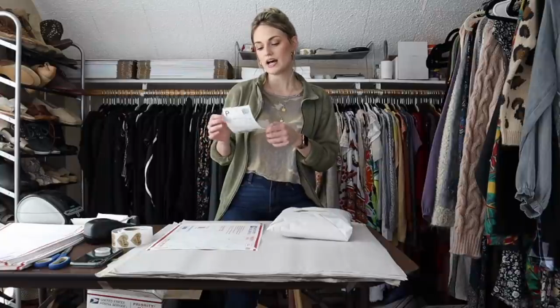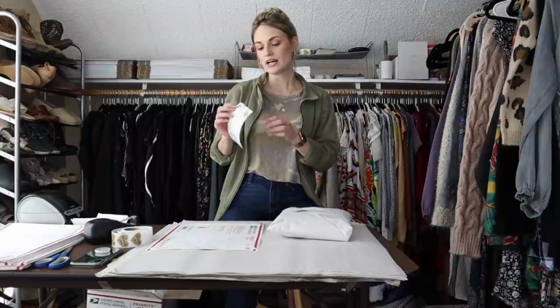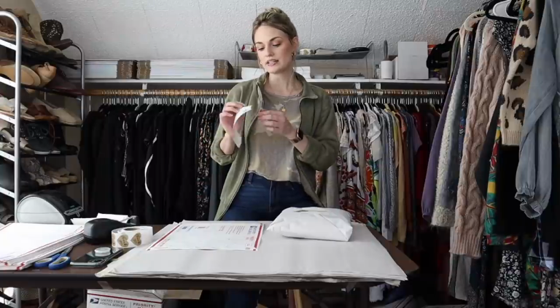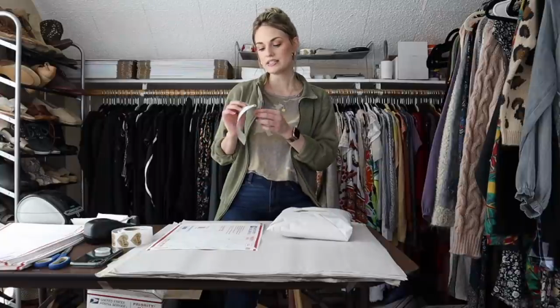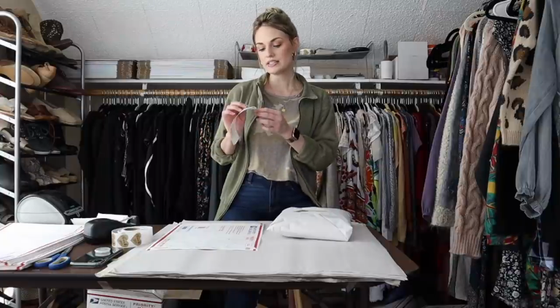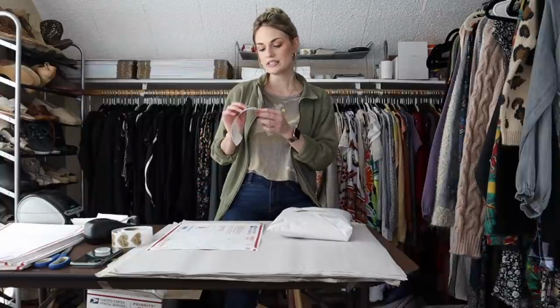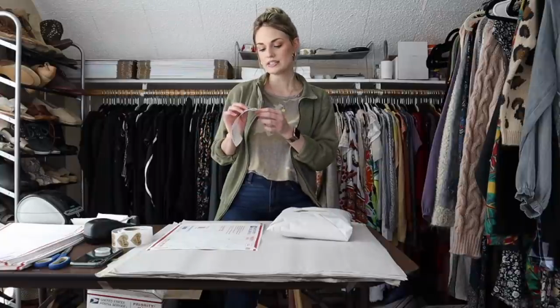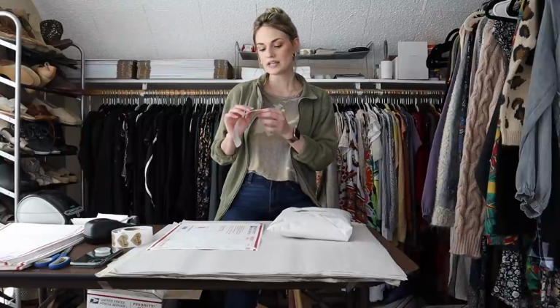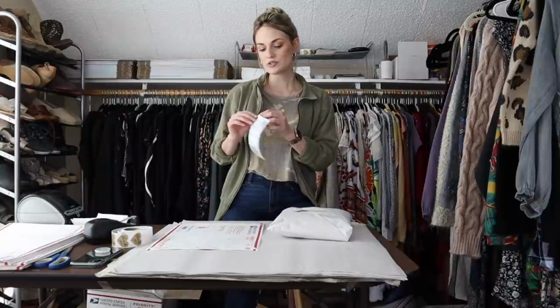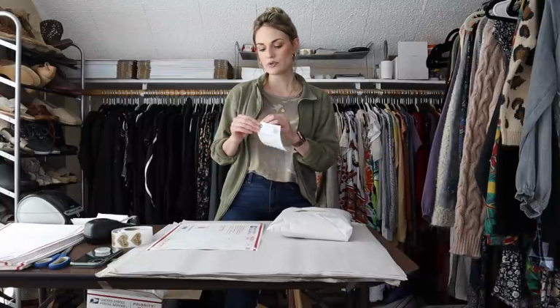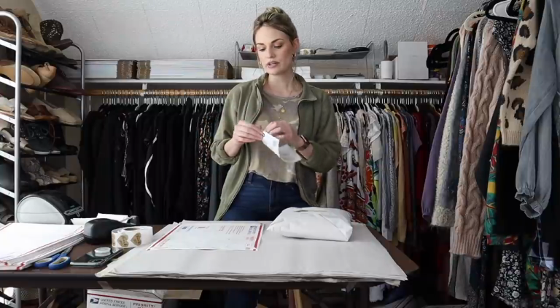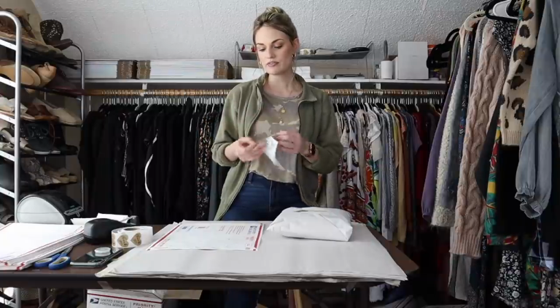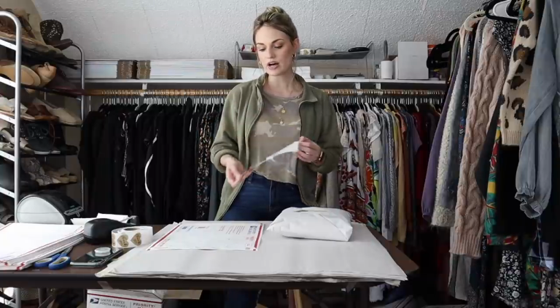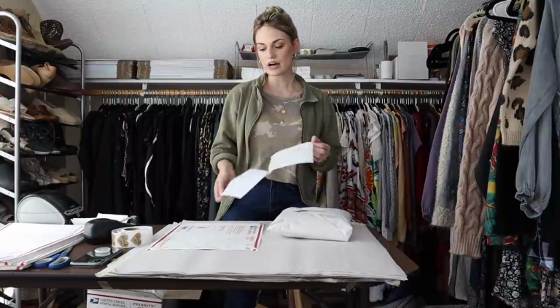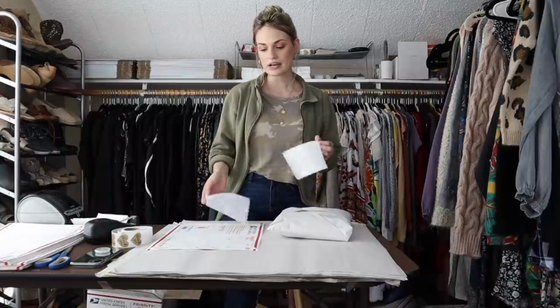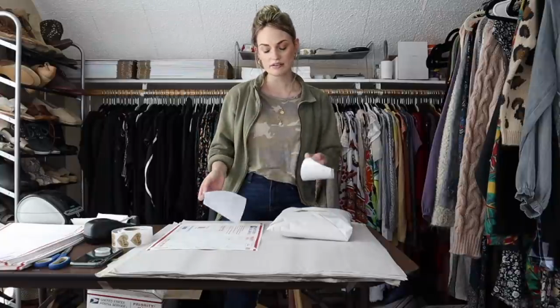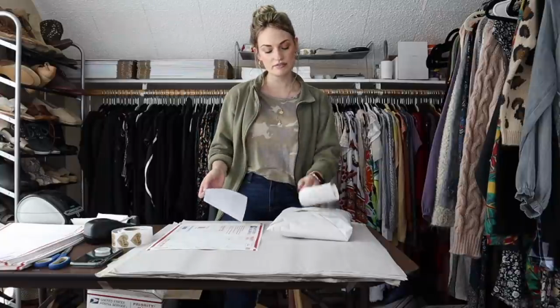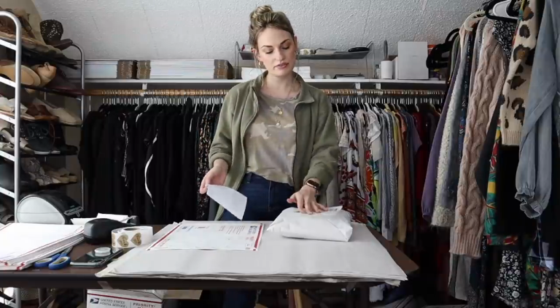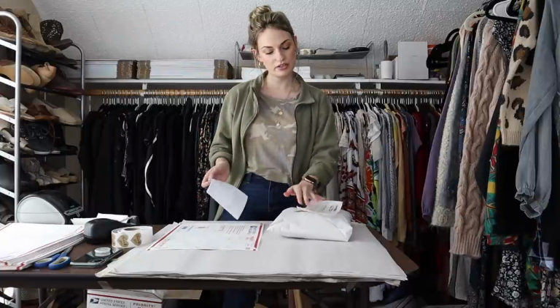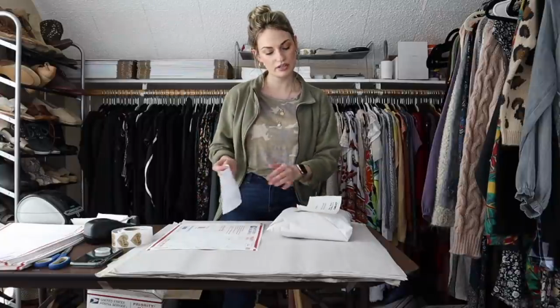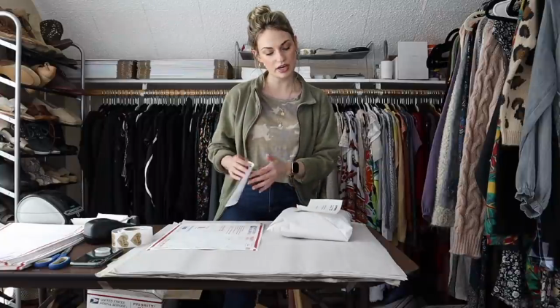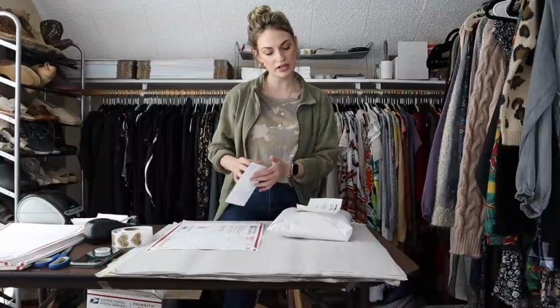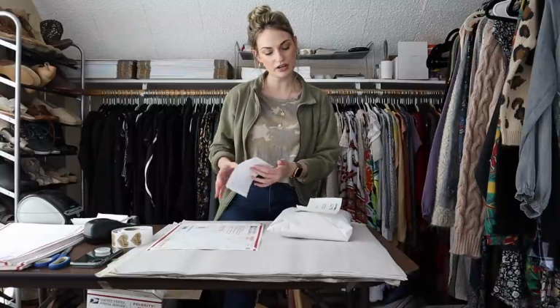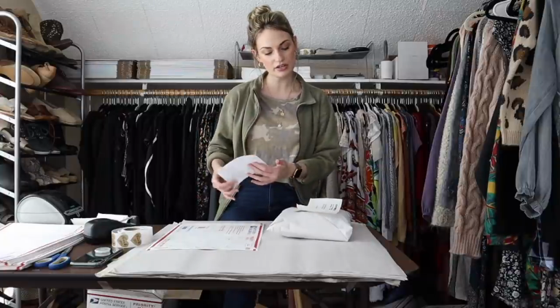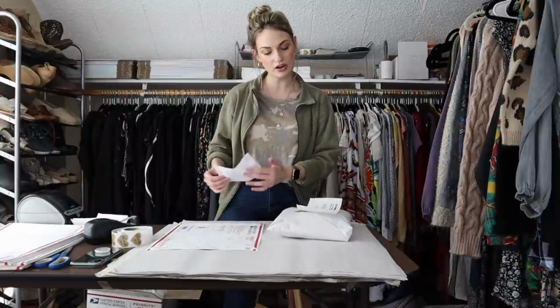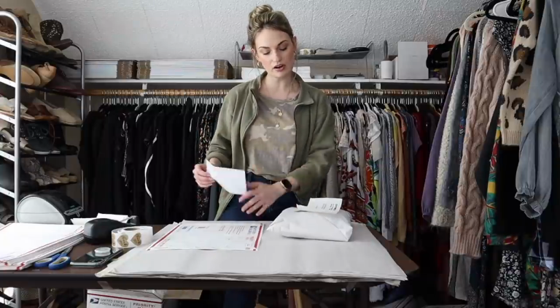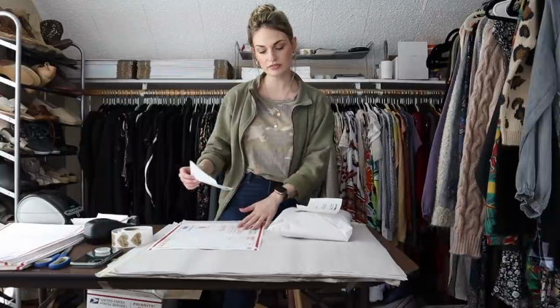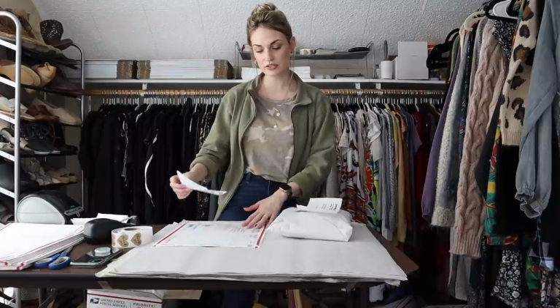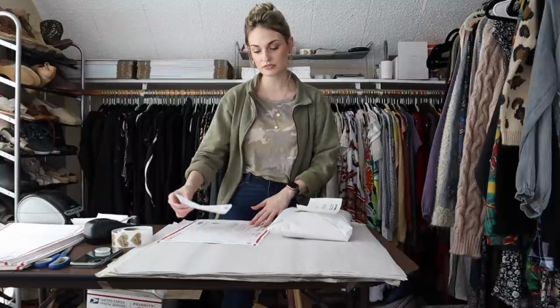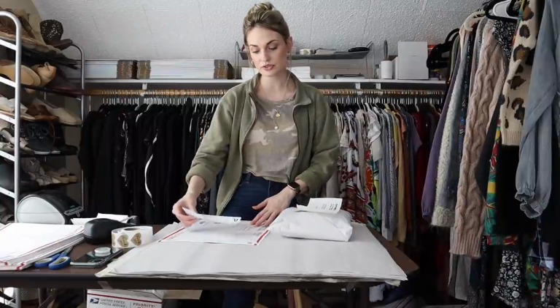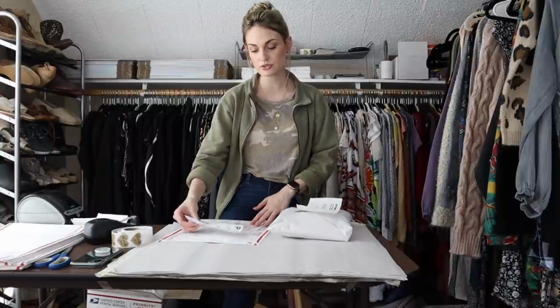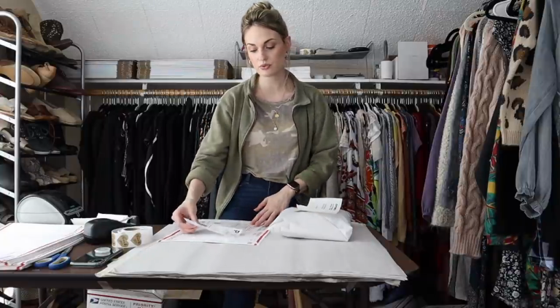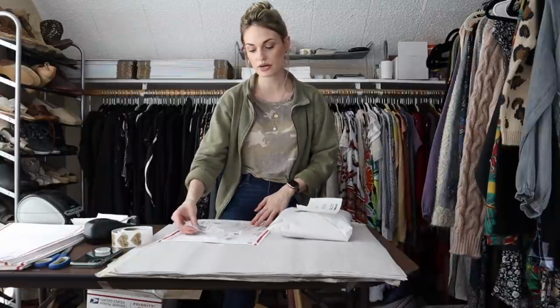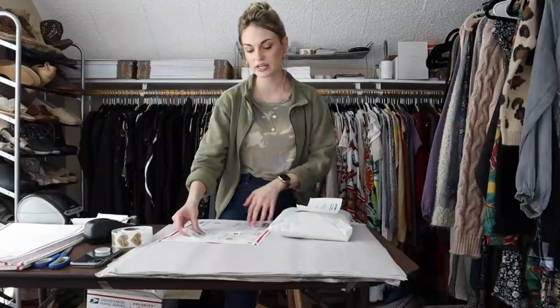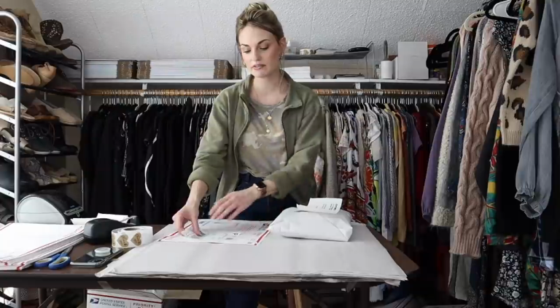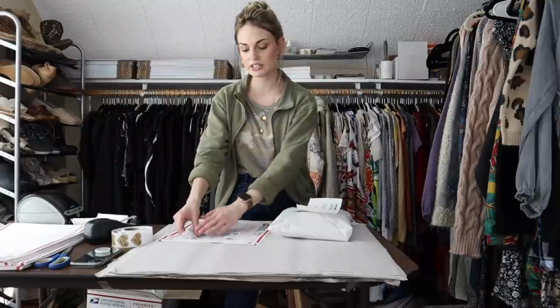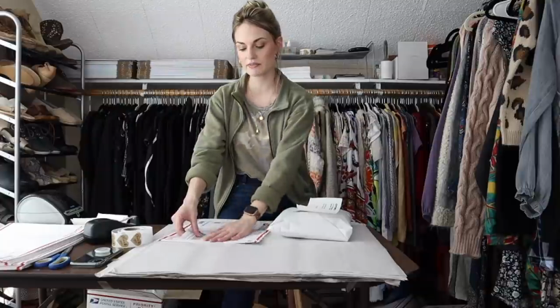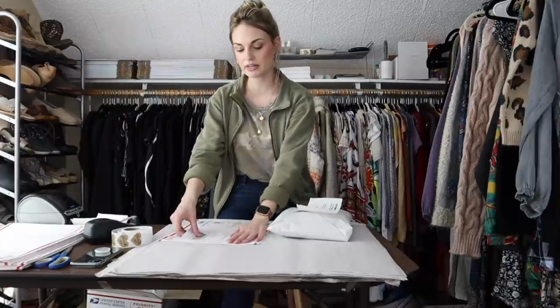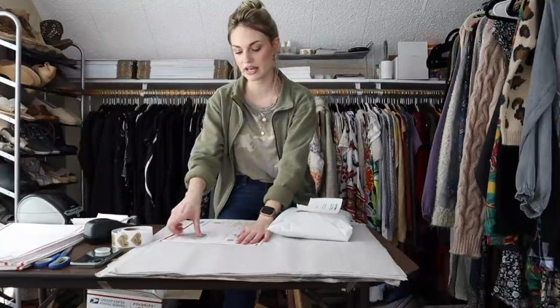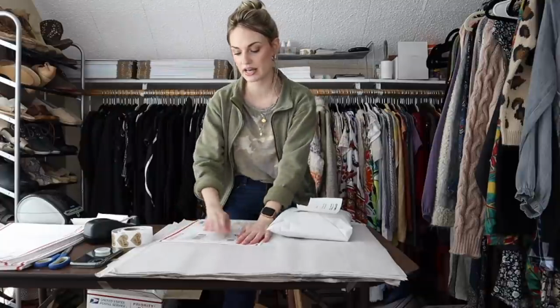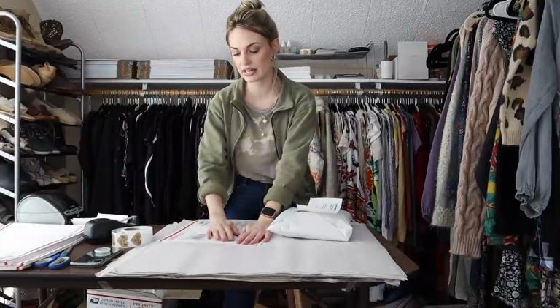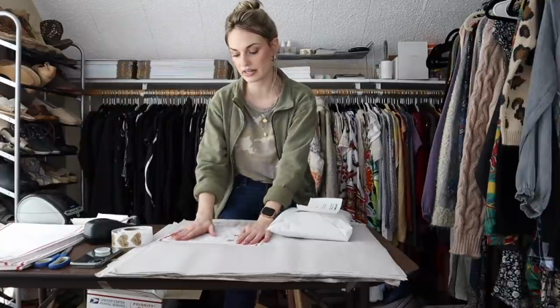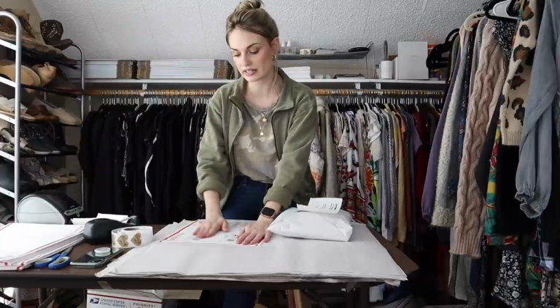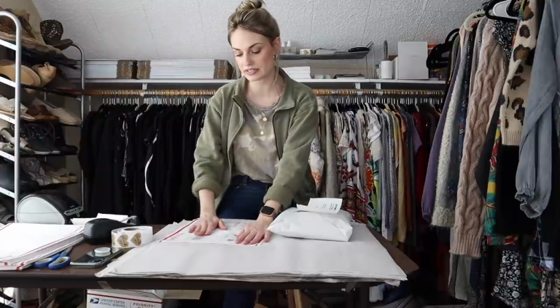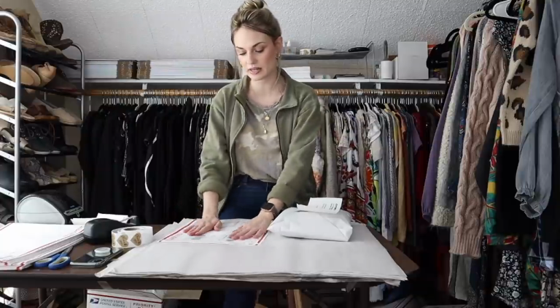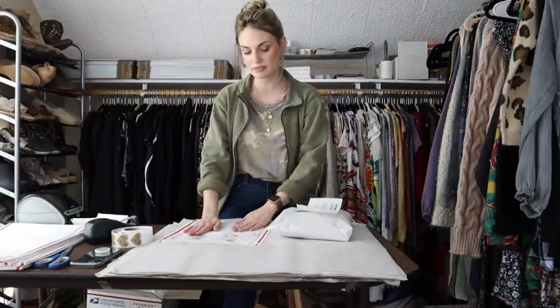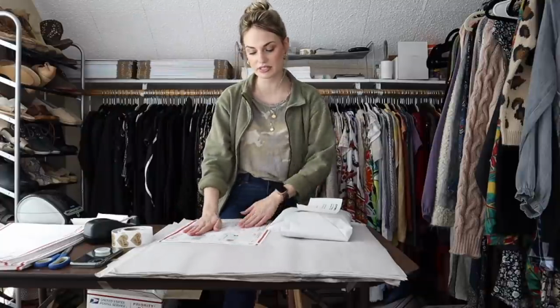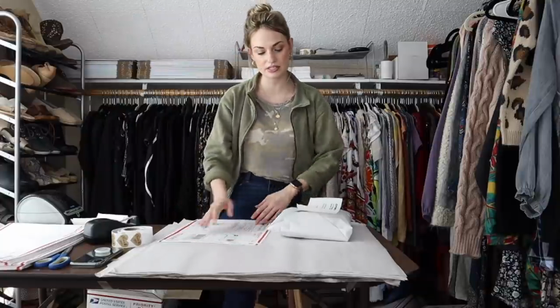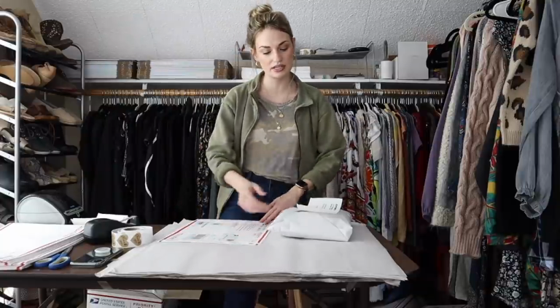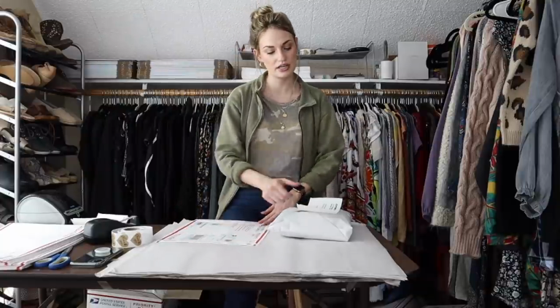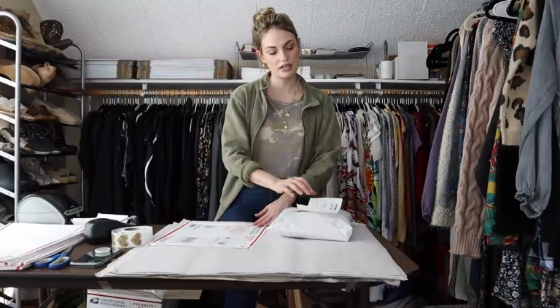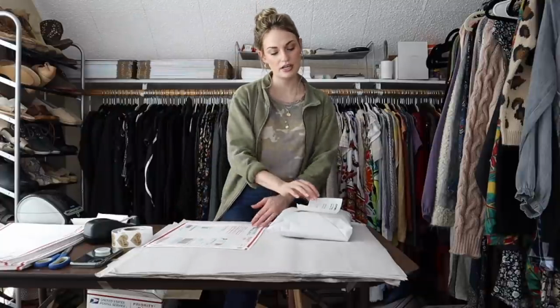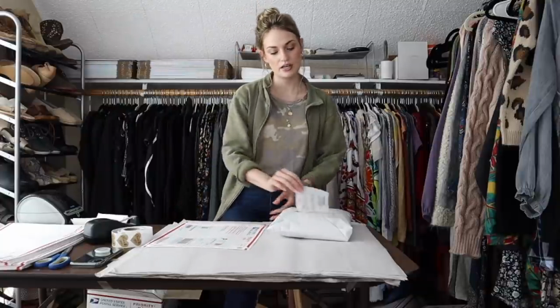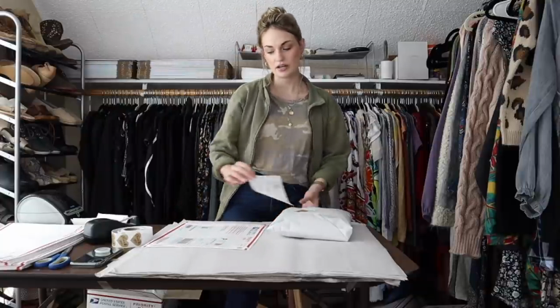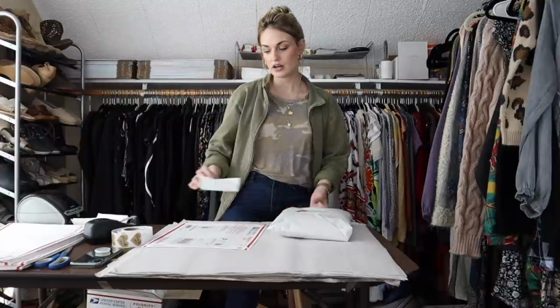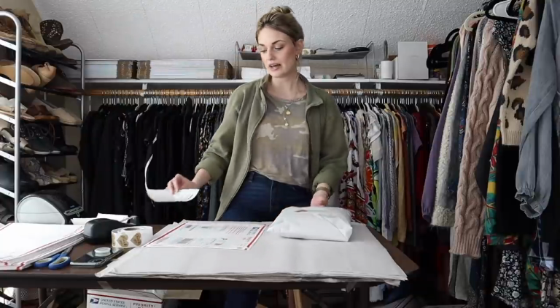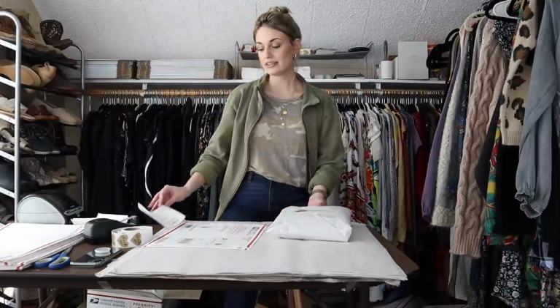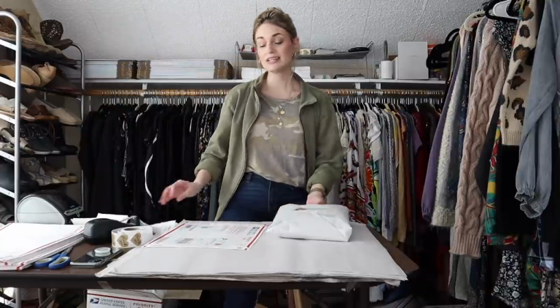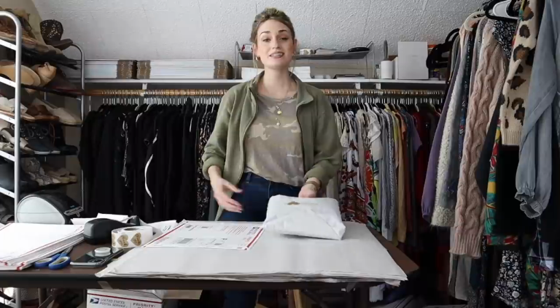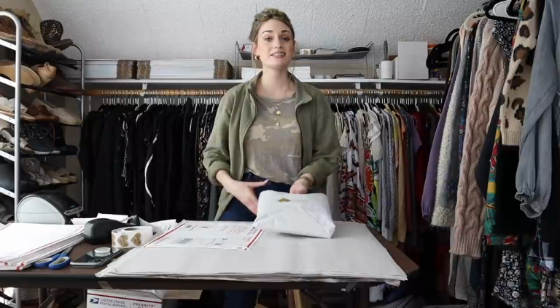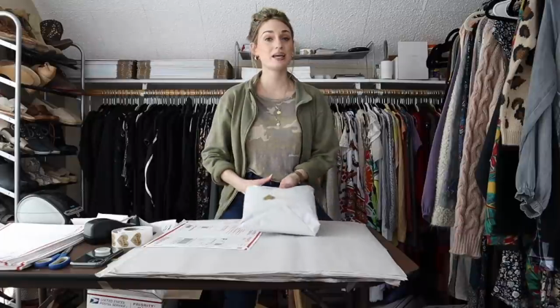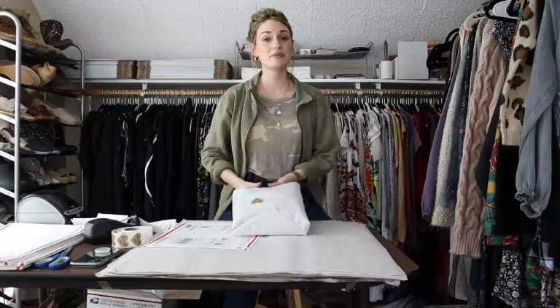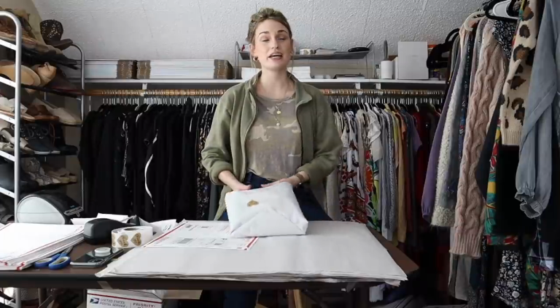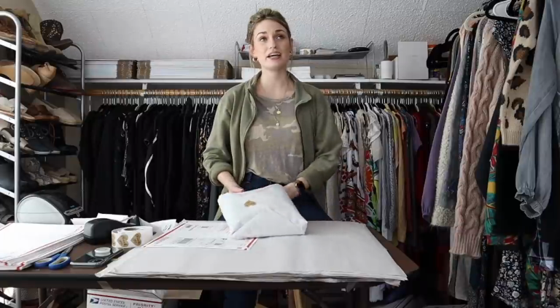I listed this at $25, got an offer for $20 which I accepted, I think same day.